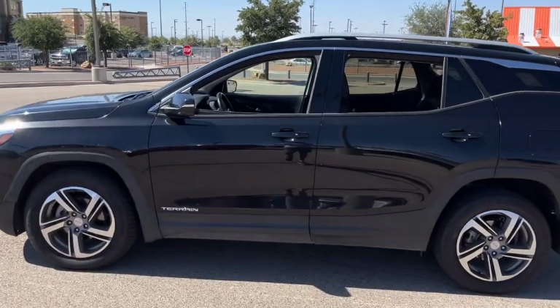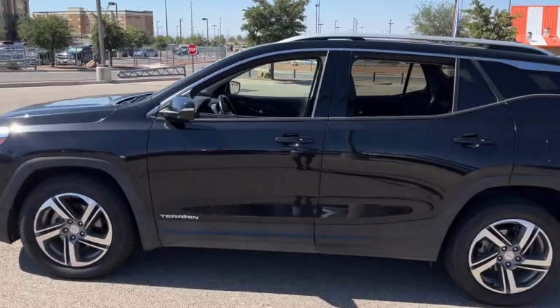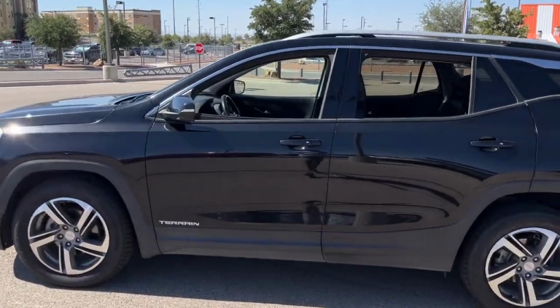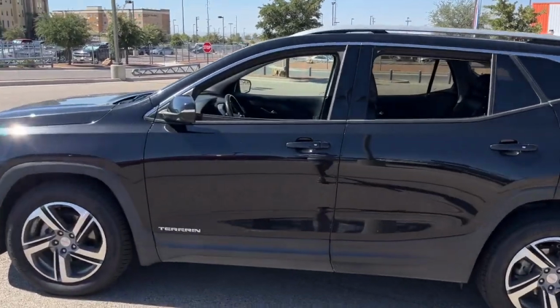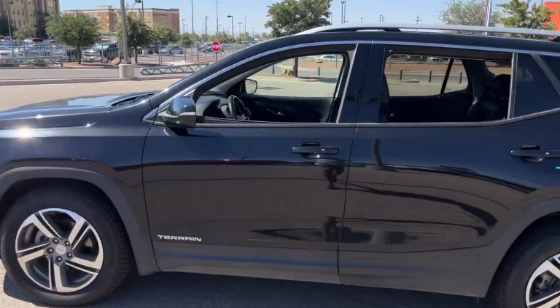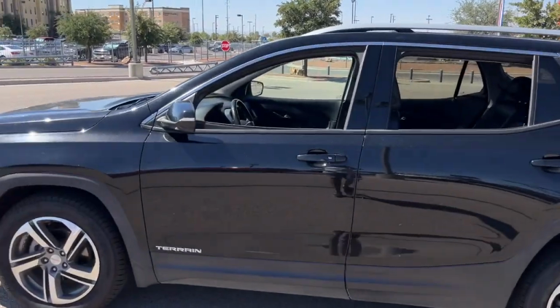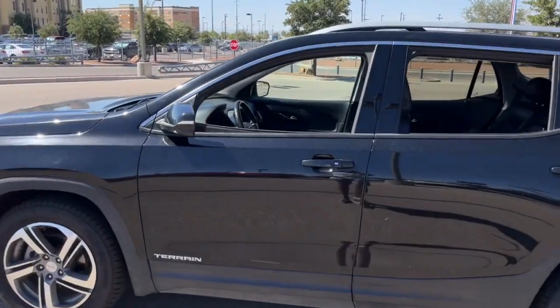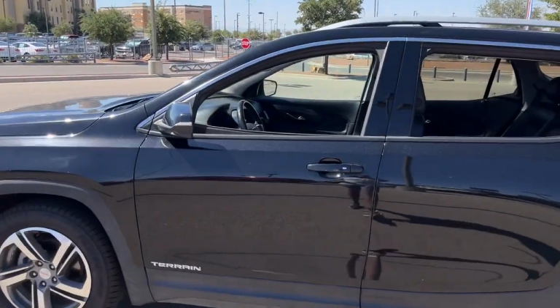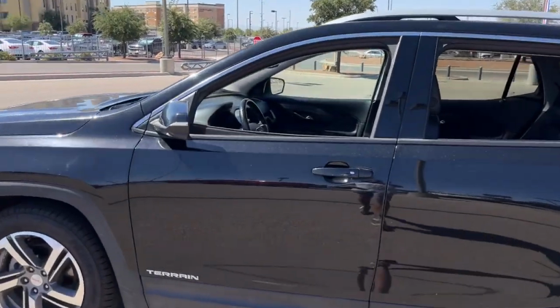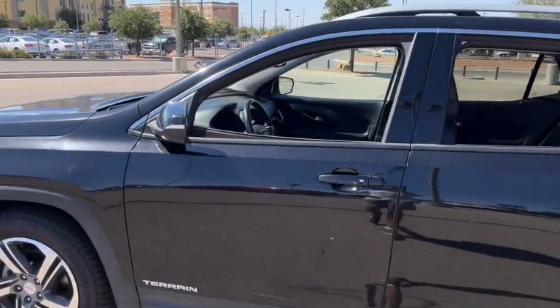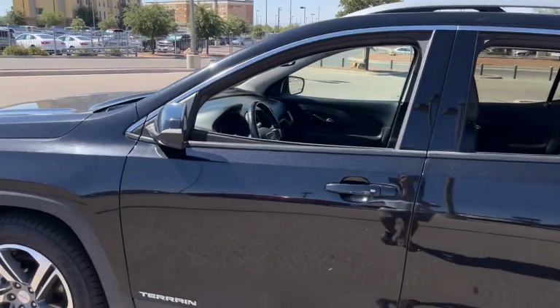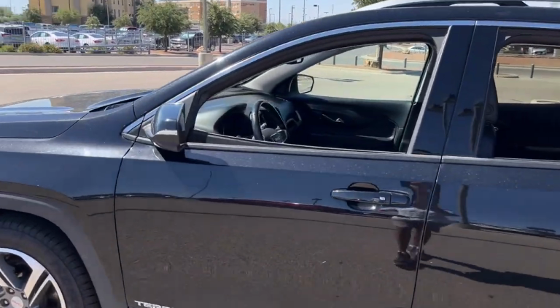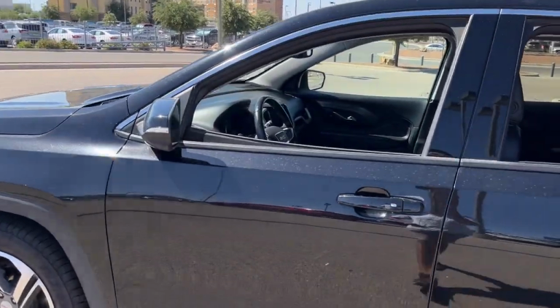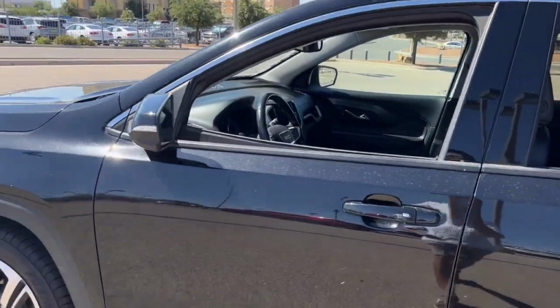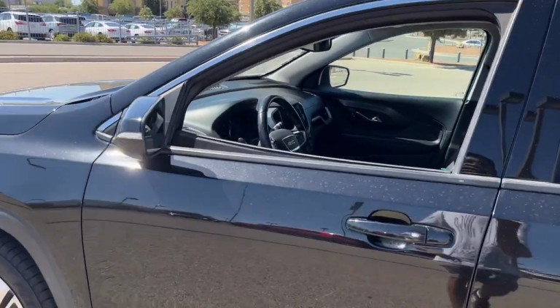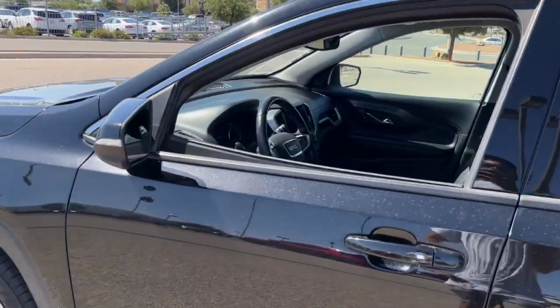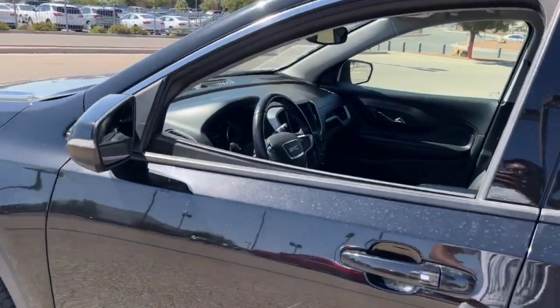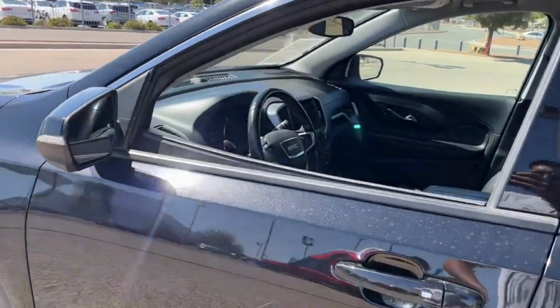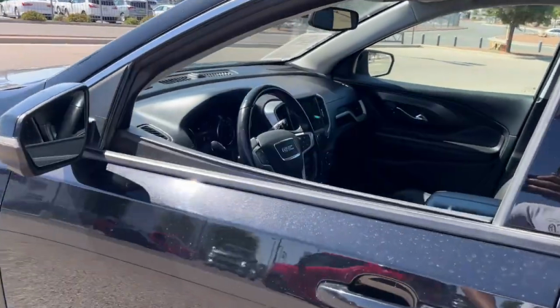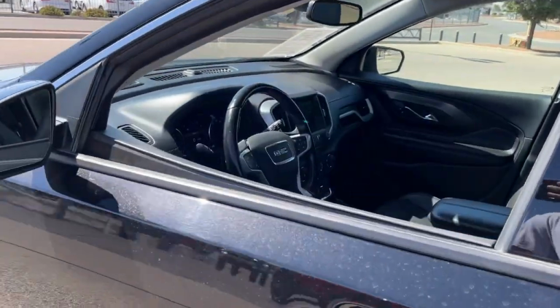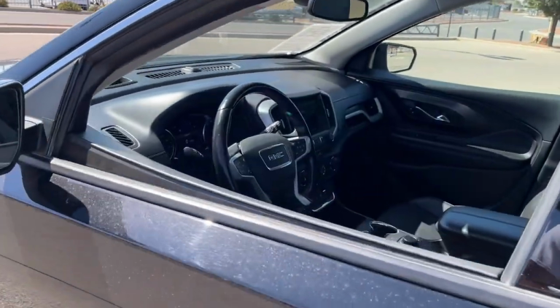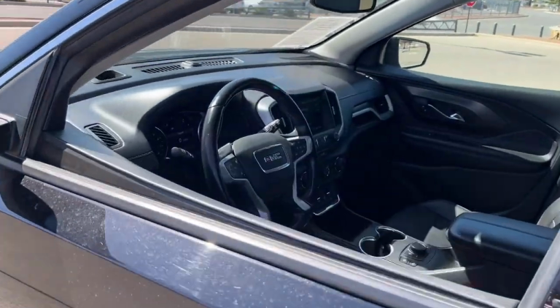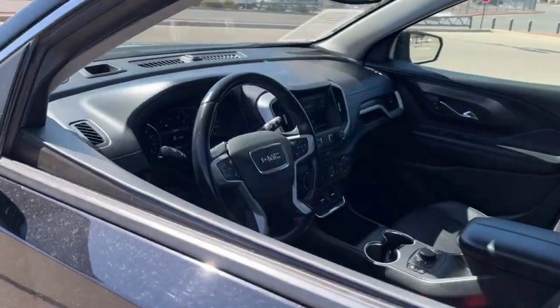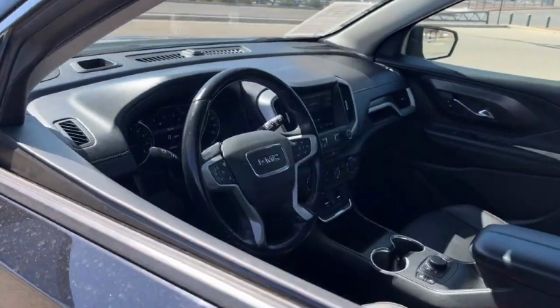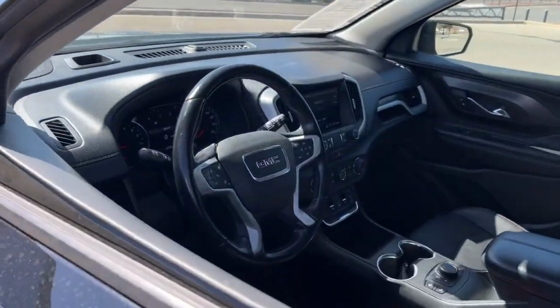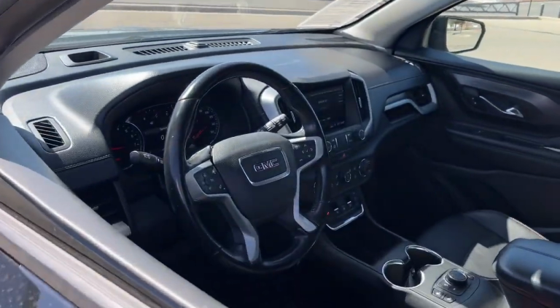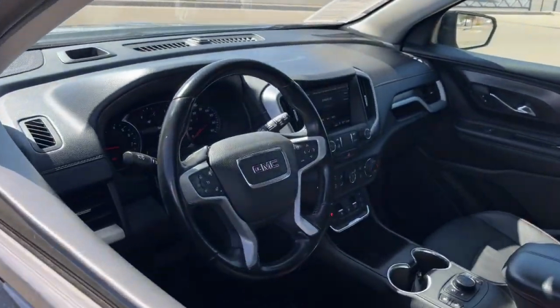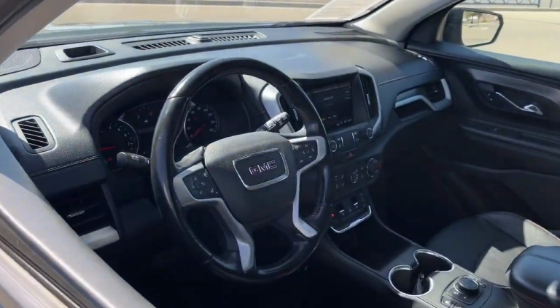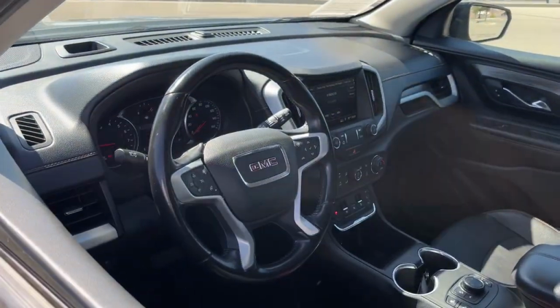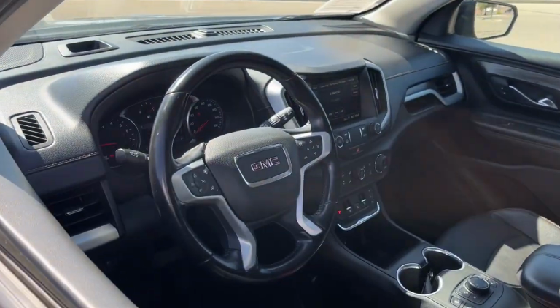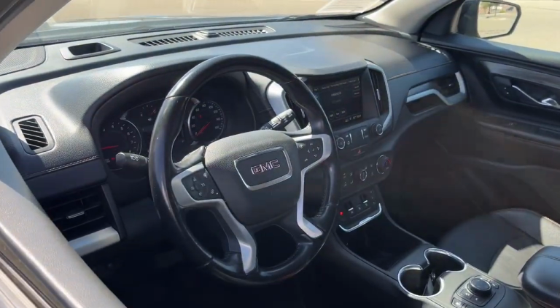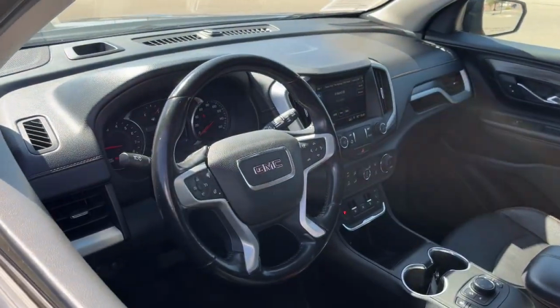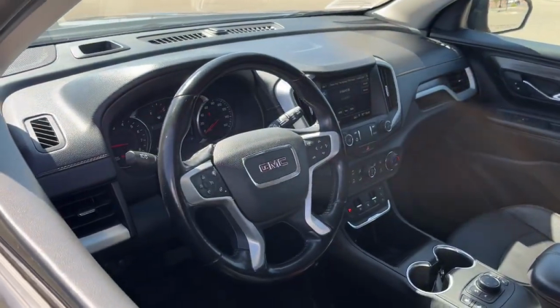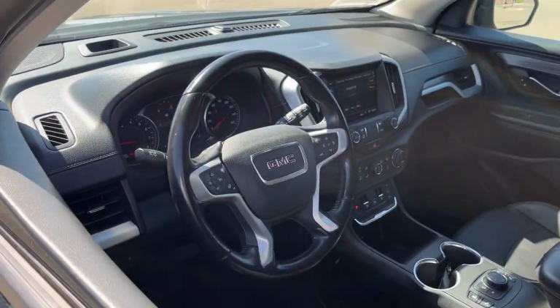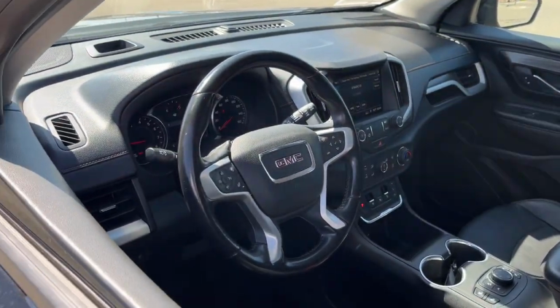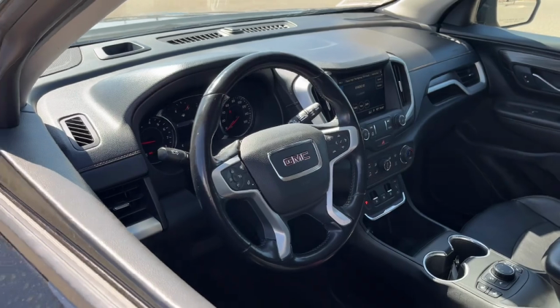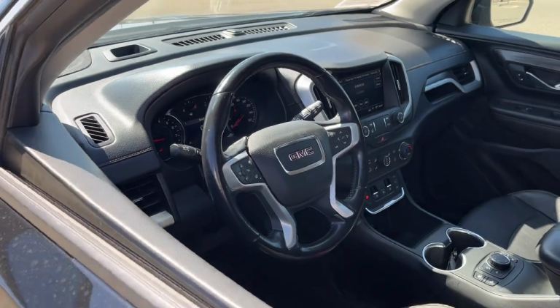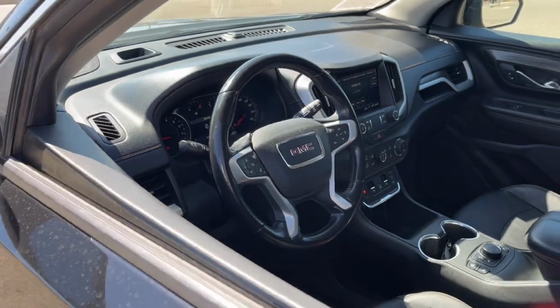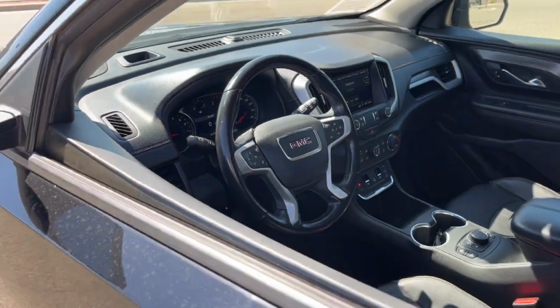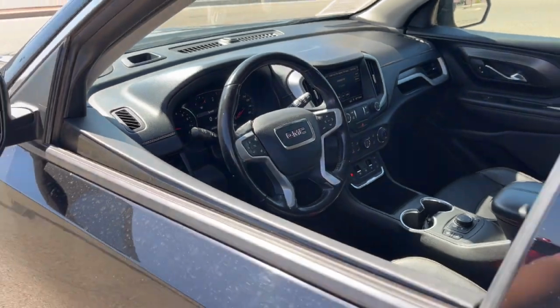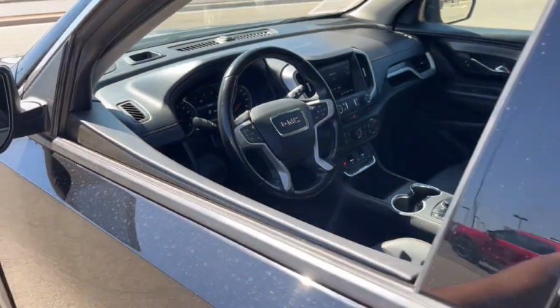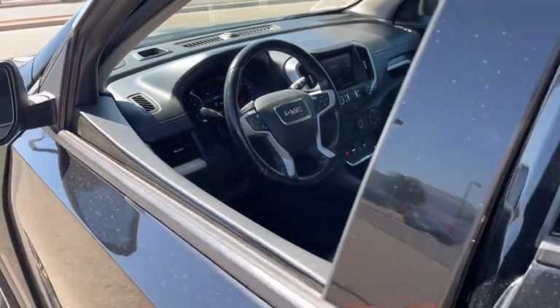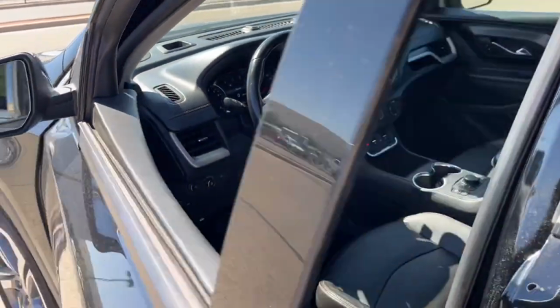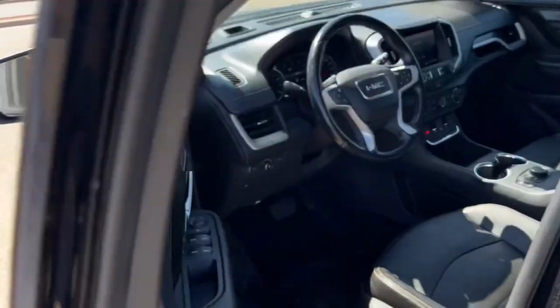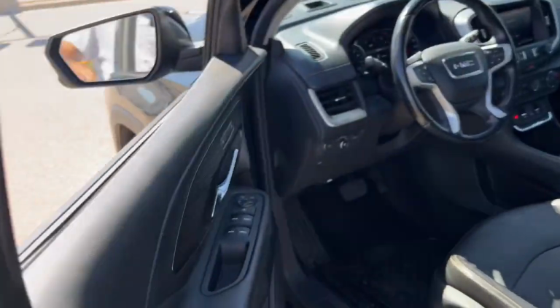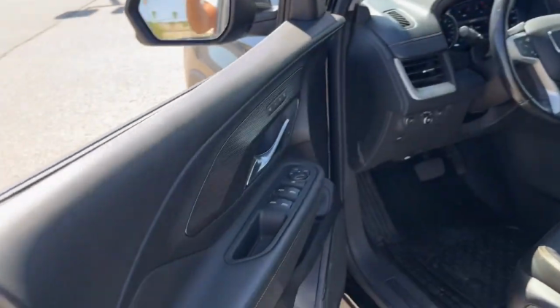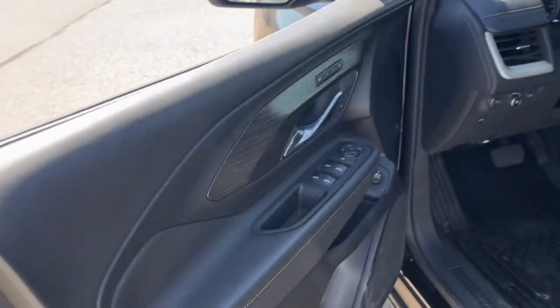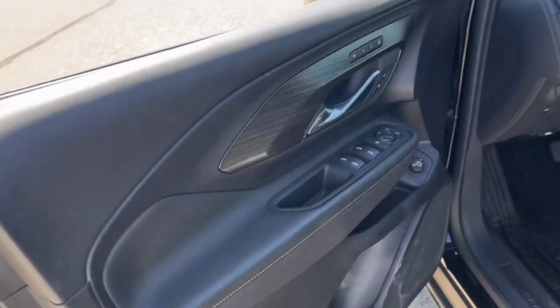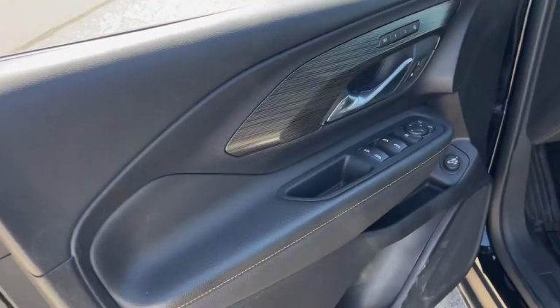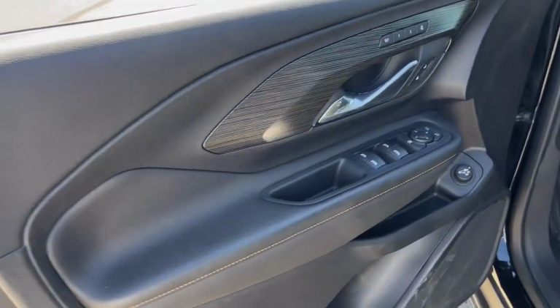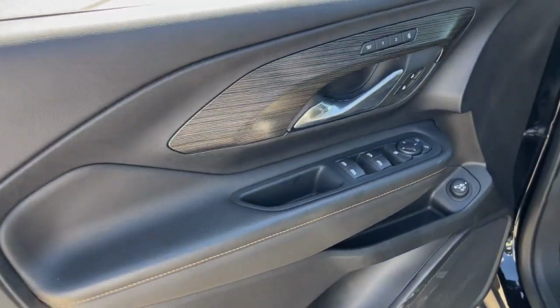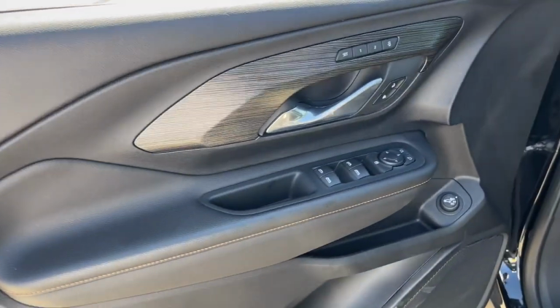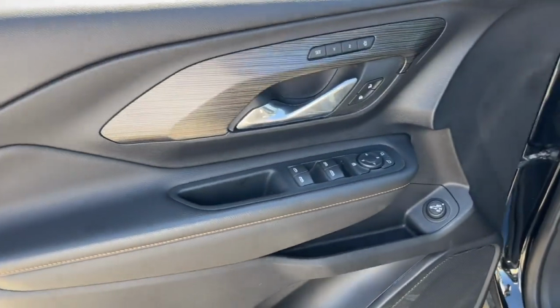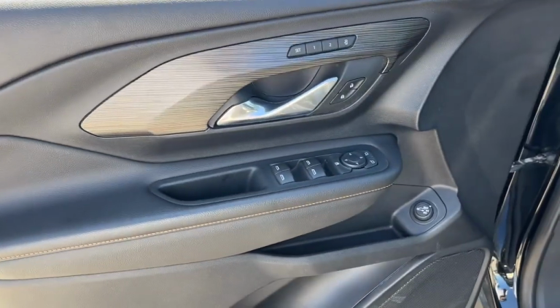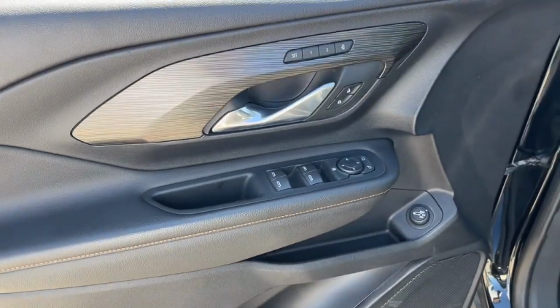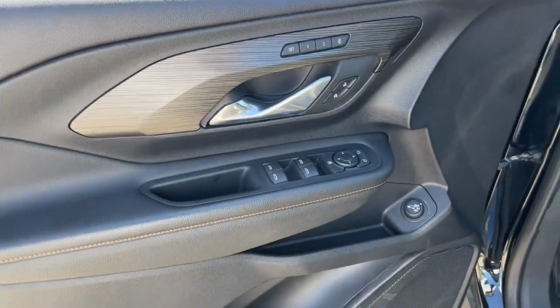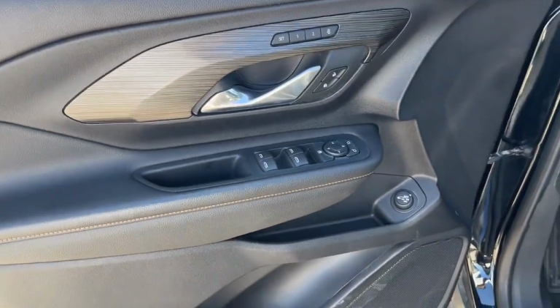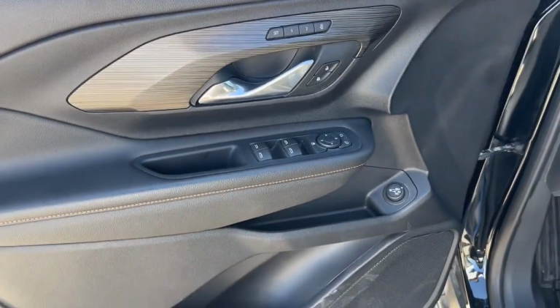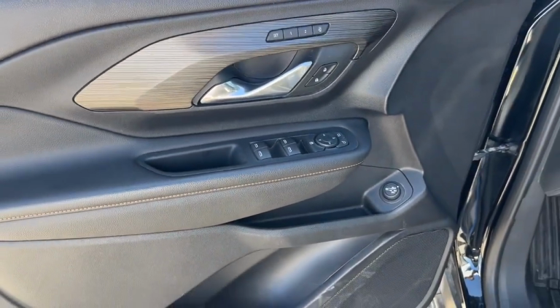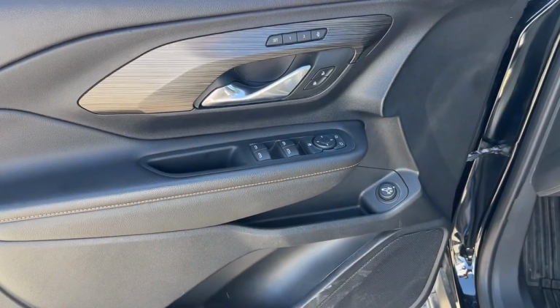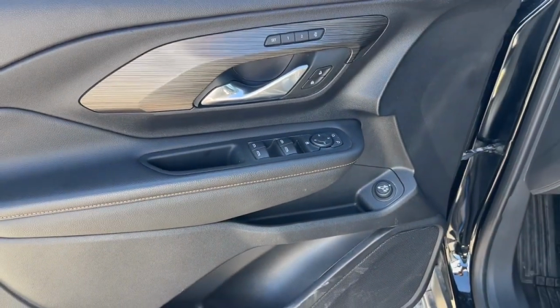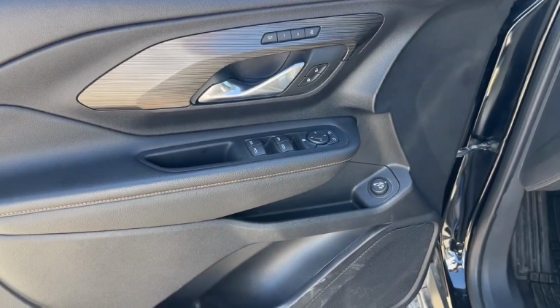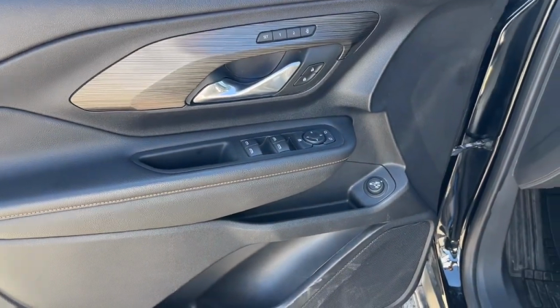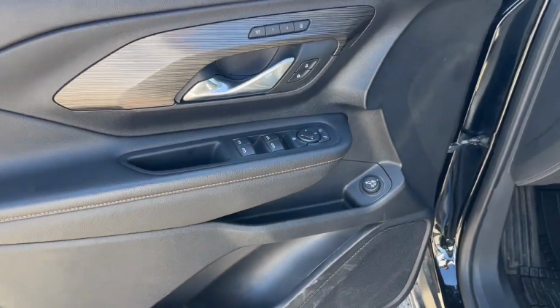Flexible, versatile, and fuel-efficient, it's ready to take you places. The following are some of this vehicle's highlighted options.